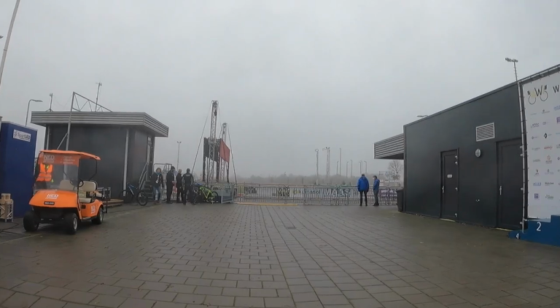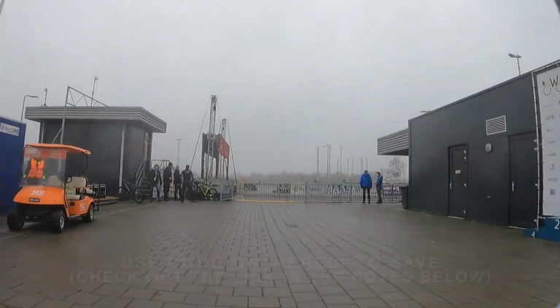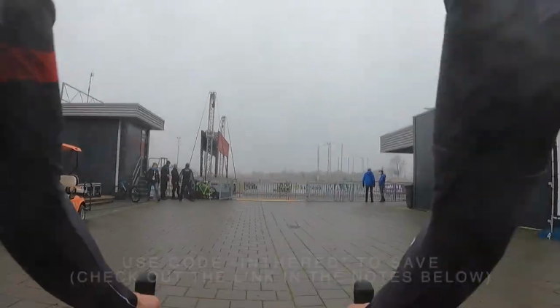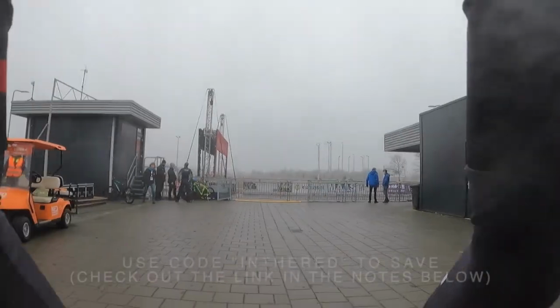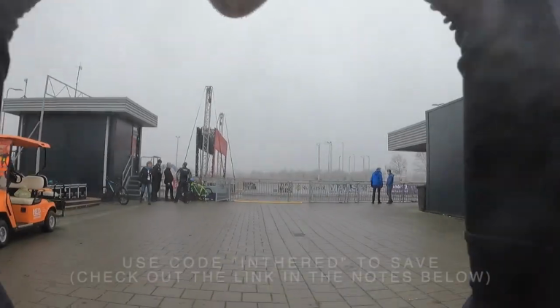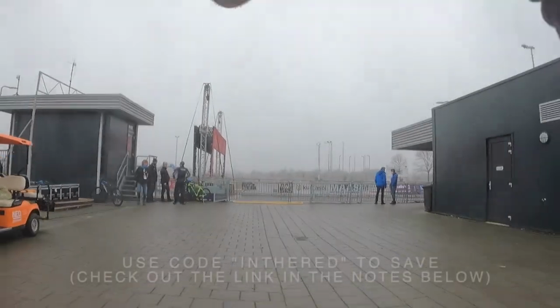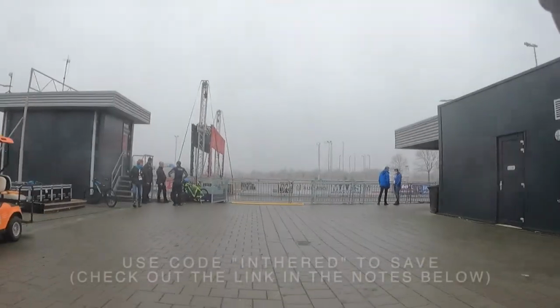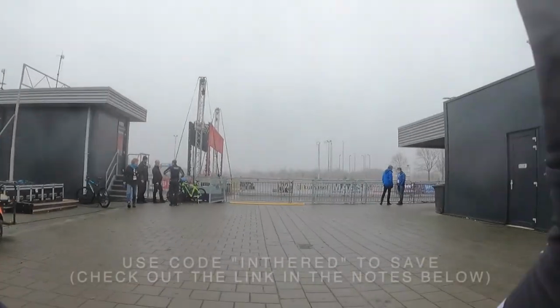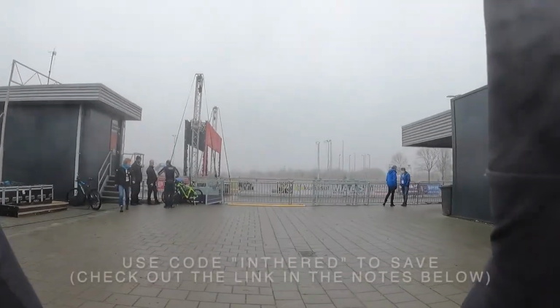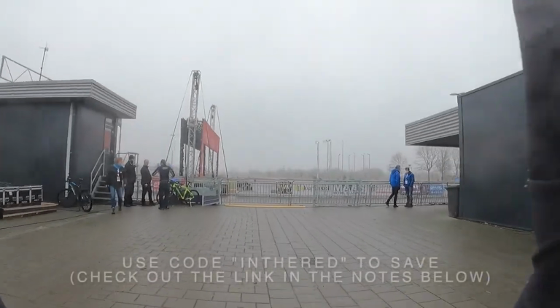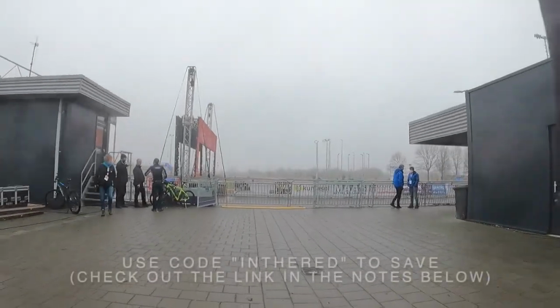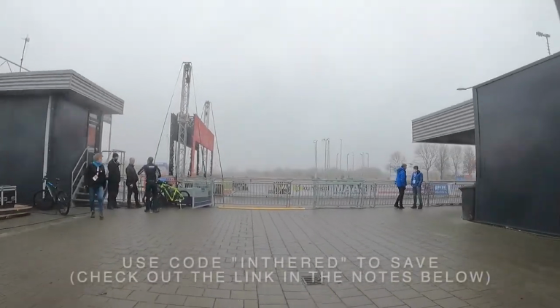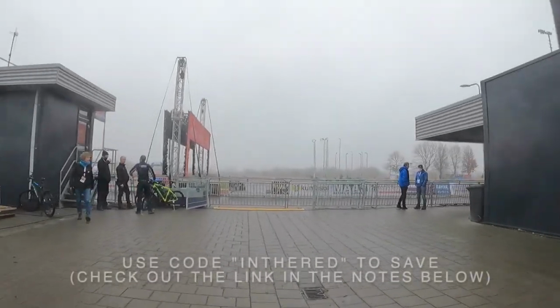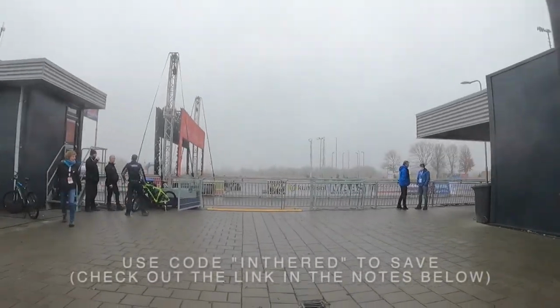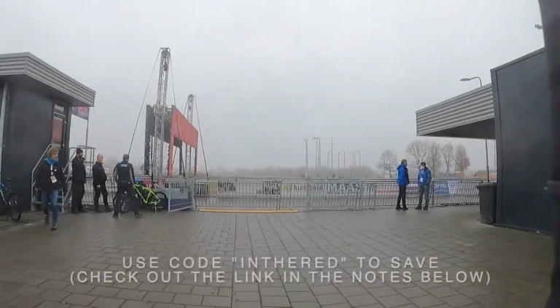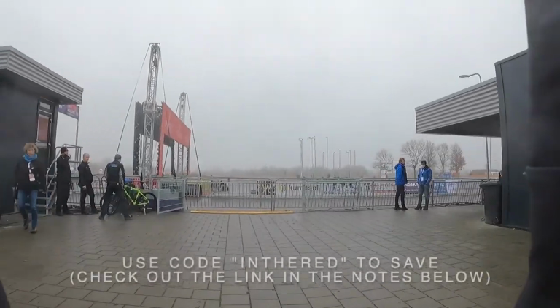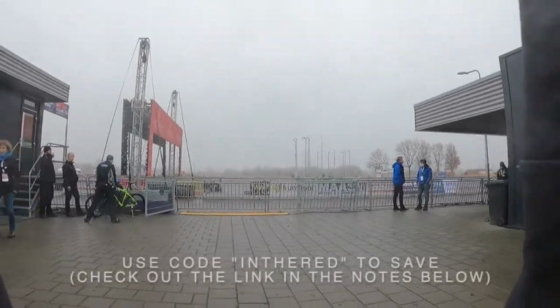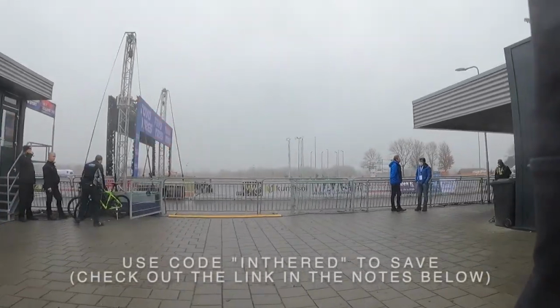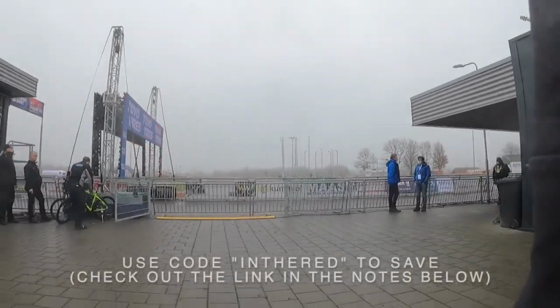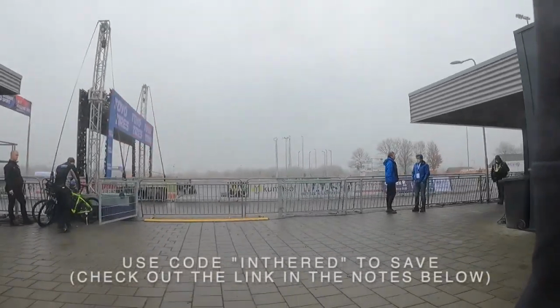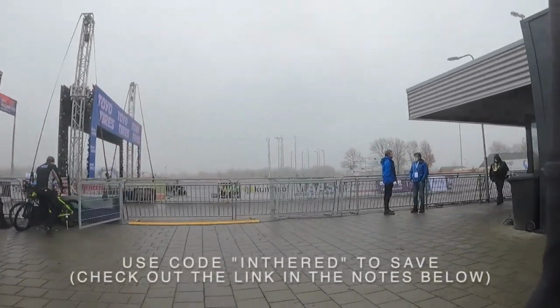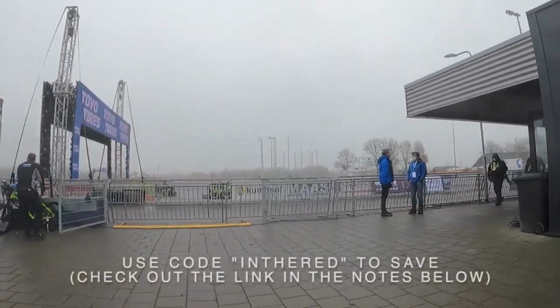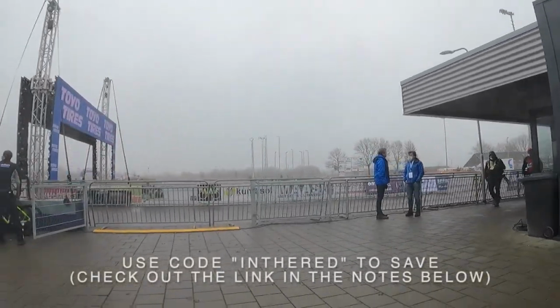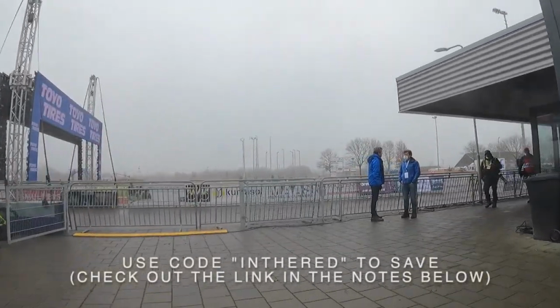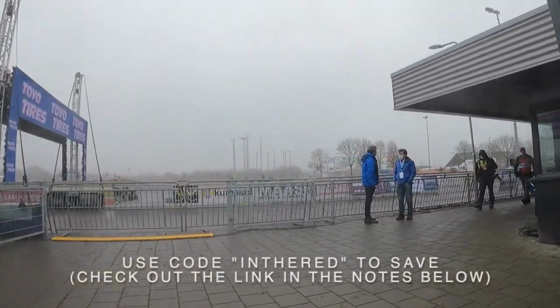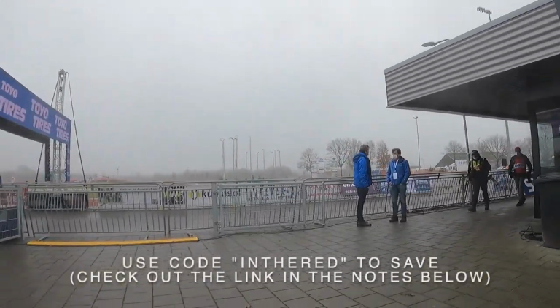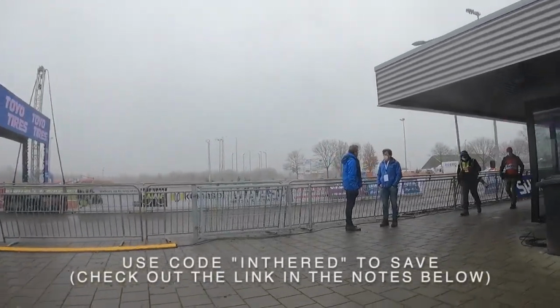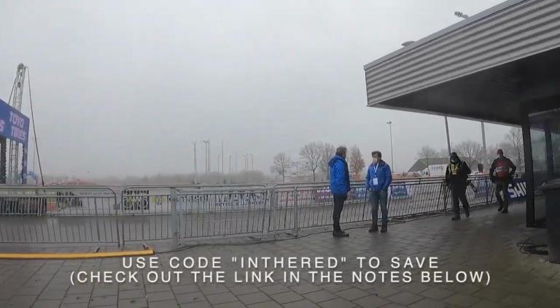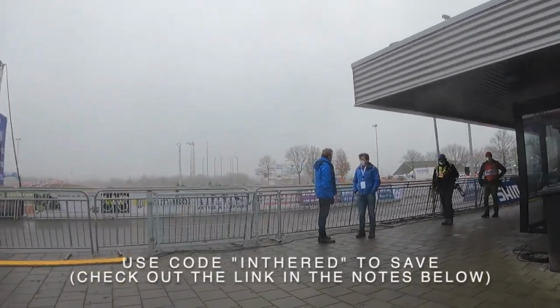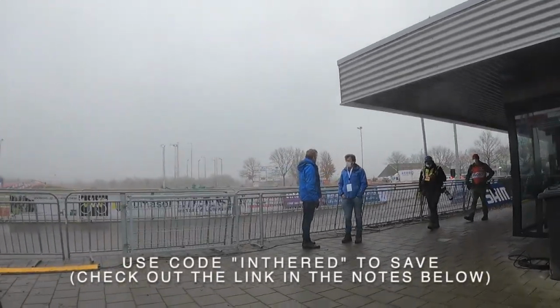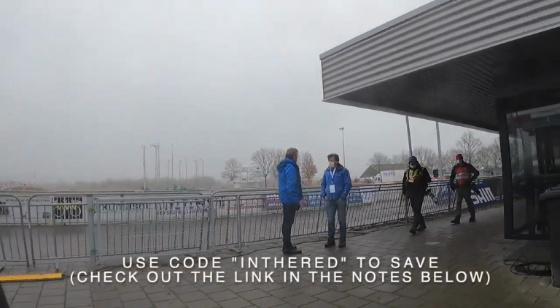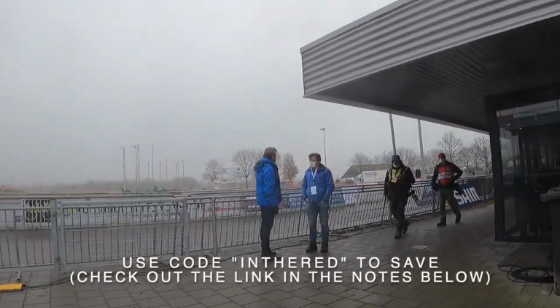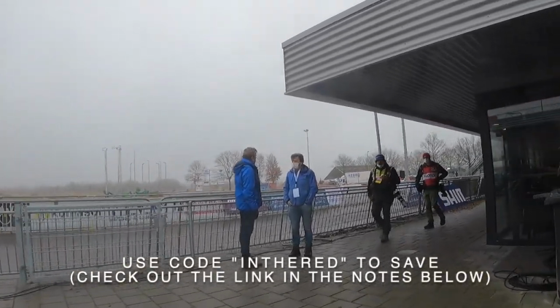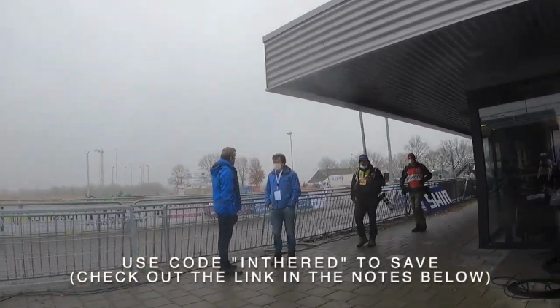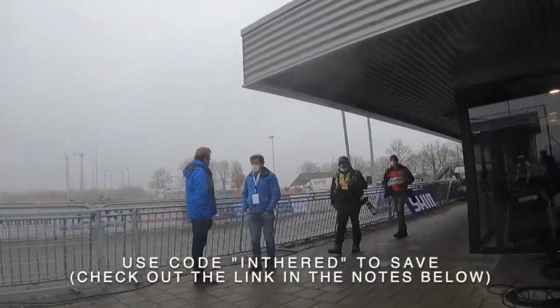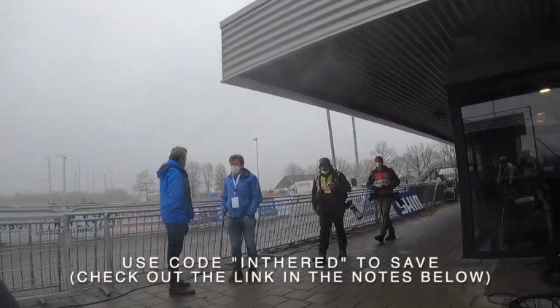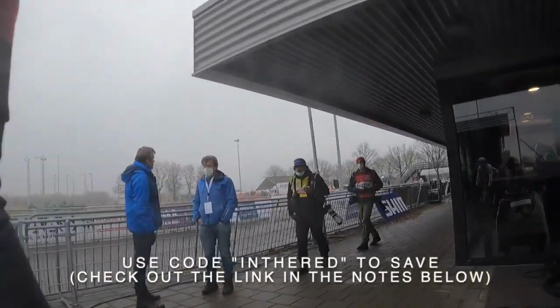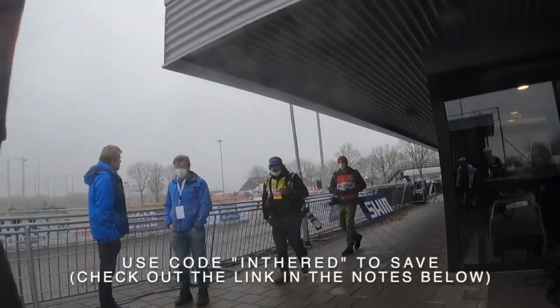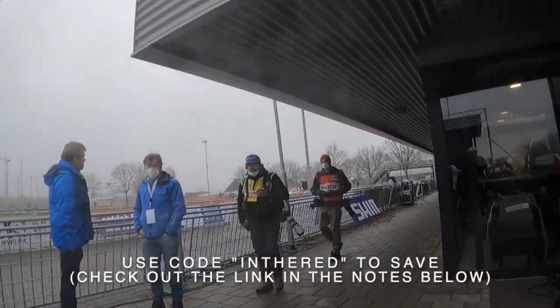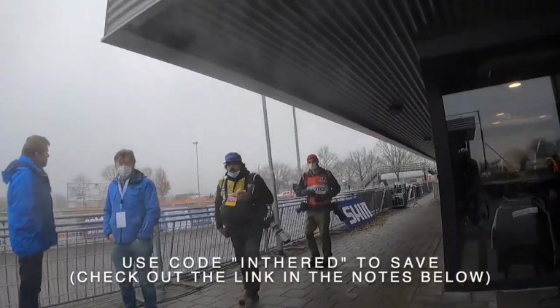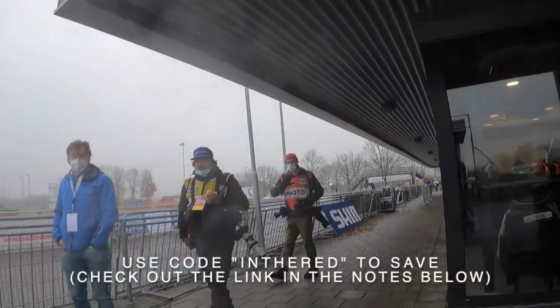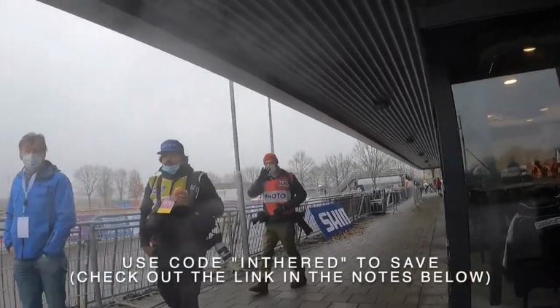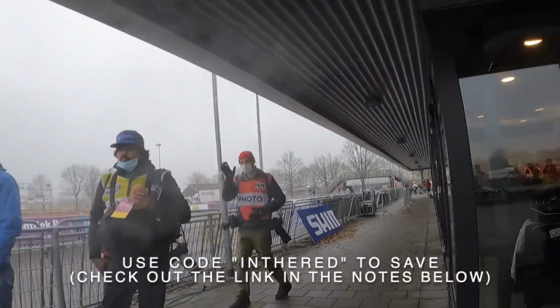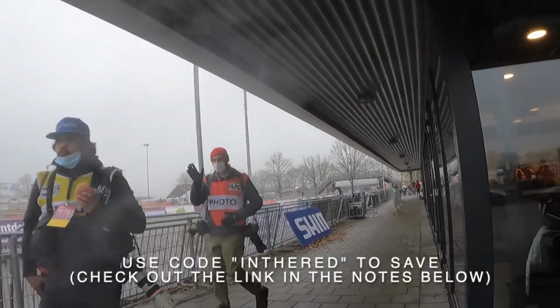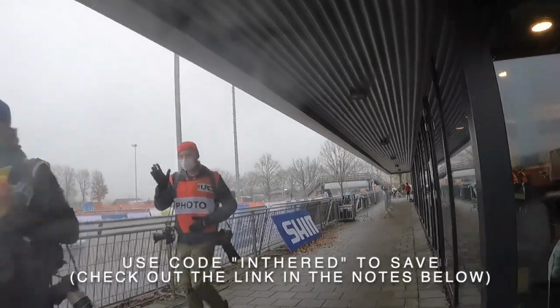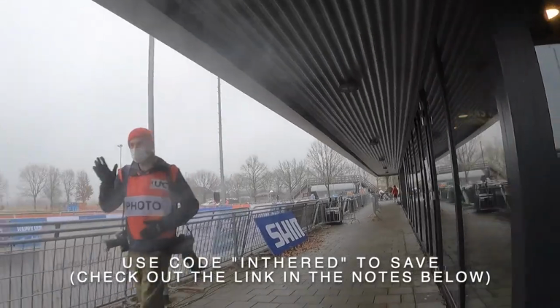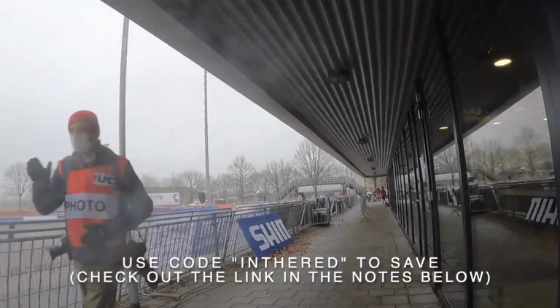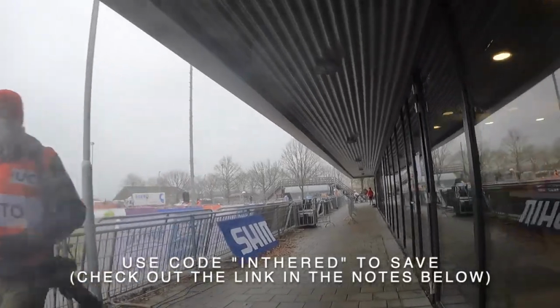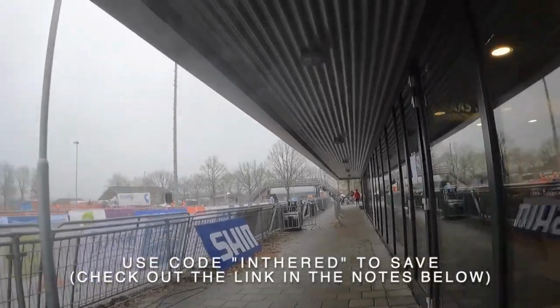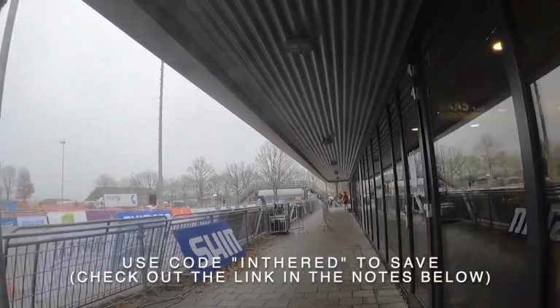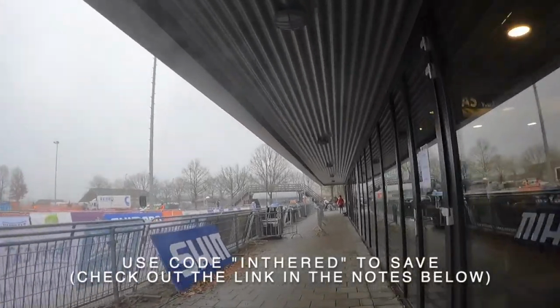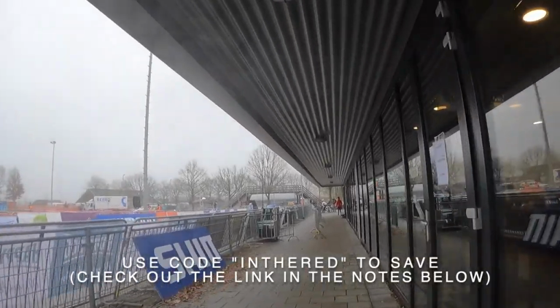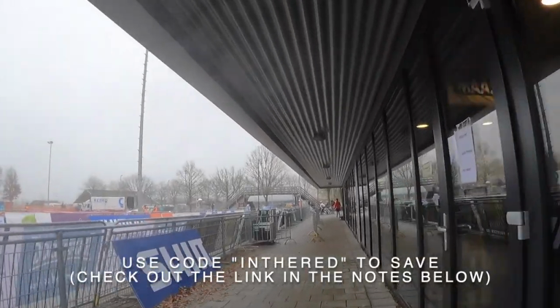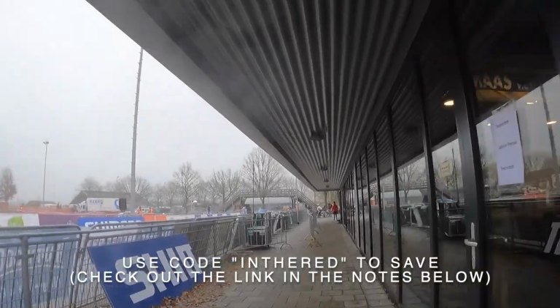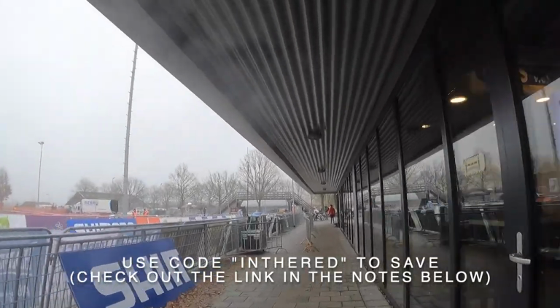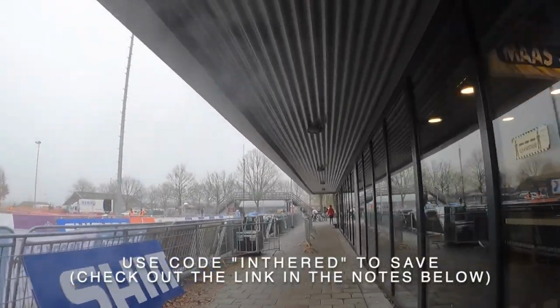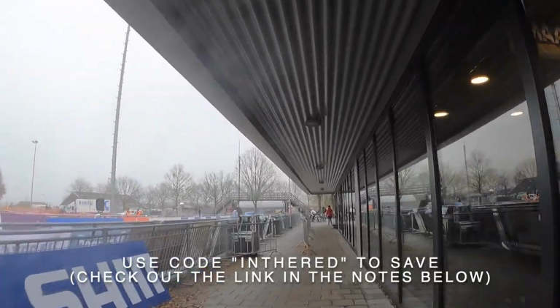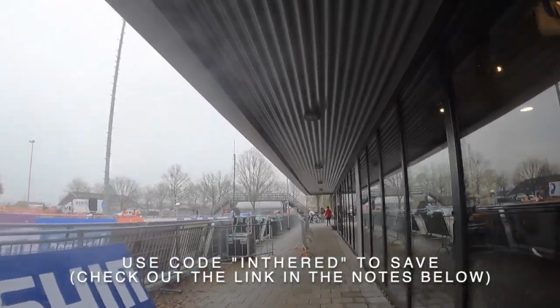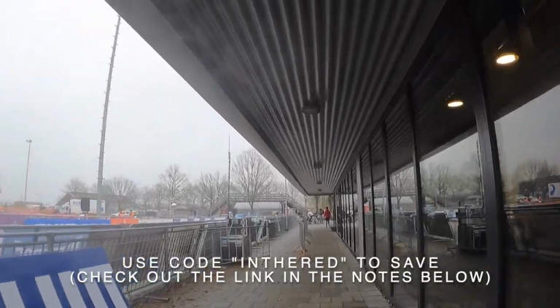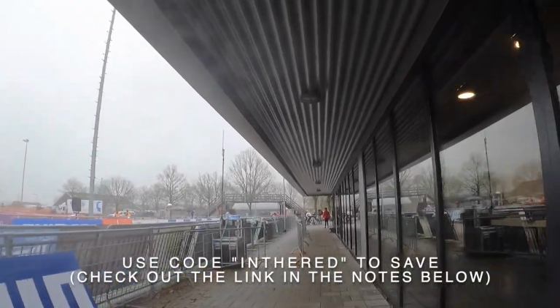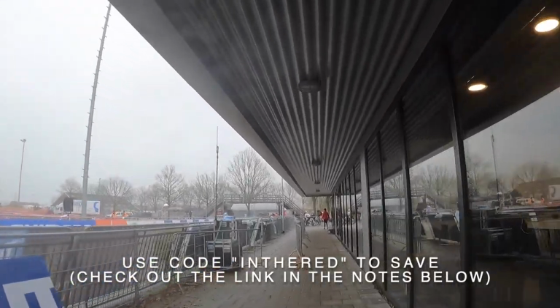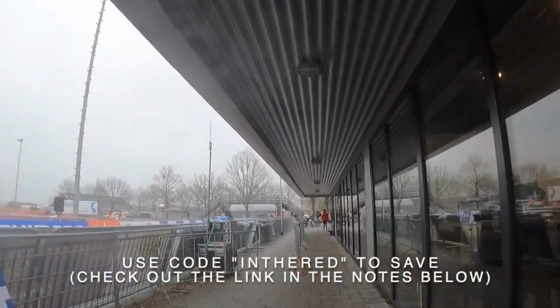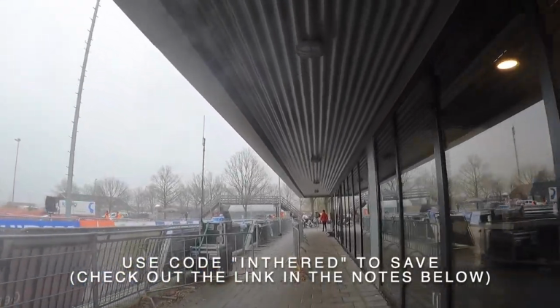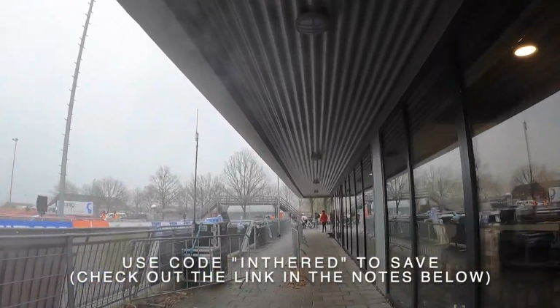Hello everyone and welcome to the Cyclocross World Cup here in Rookfin. Before we dive in, I want to let you all know that this course pre-ride is brought to you by Whoop.